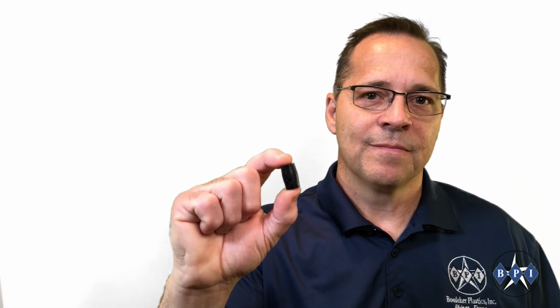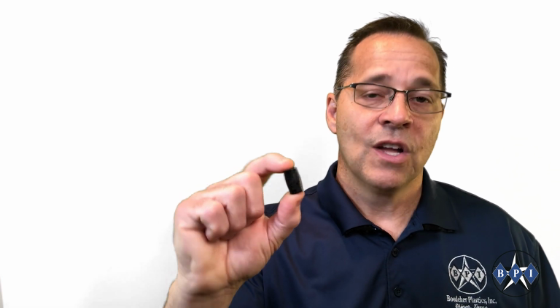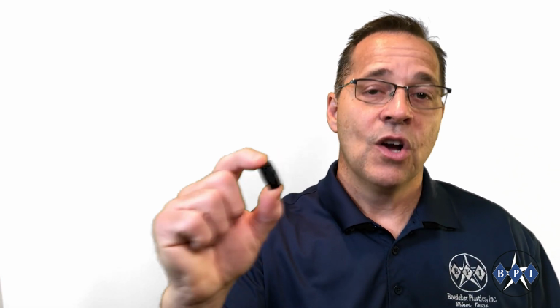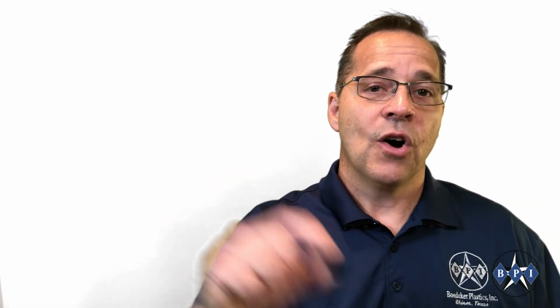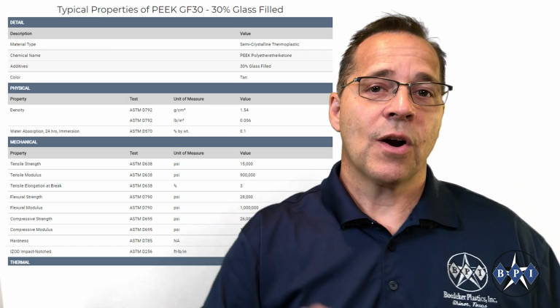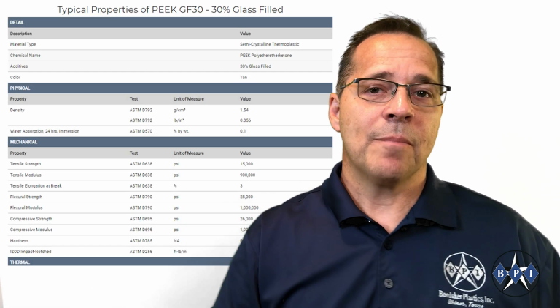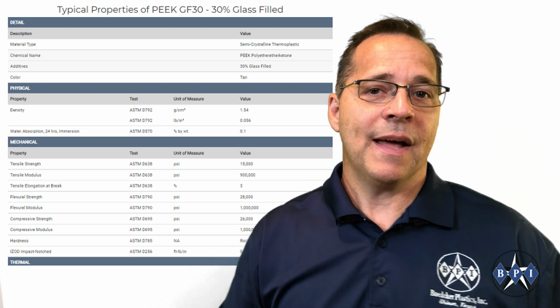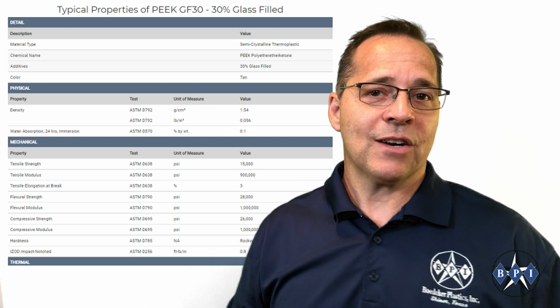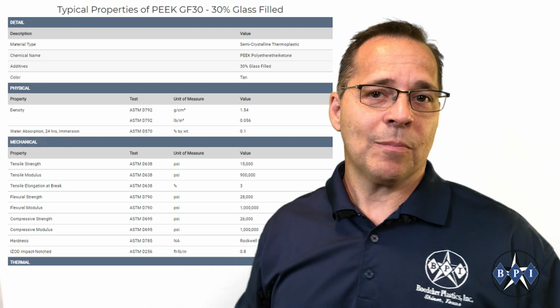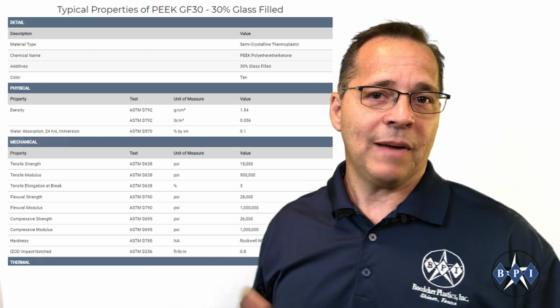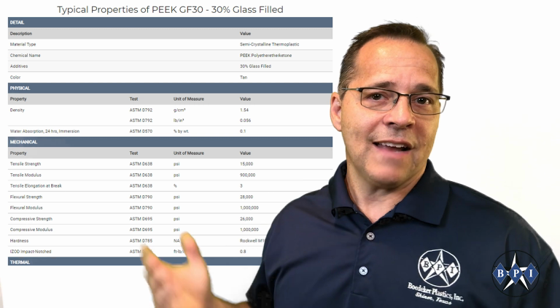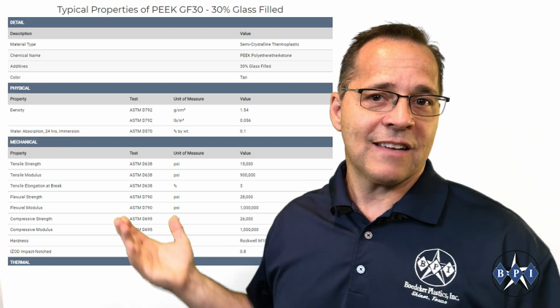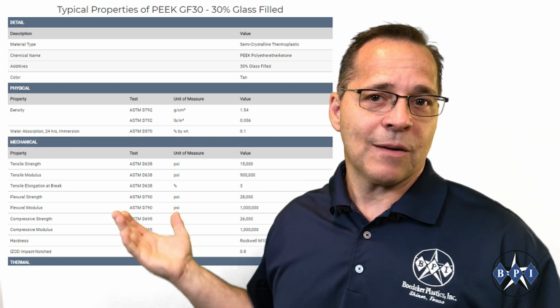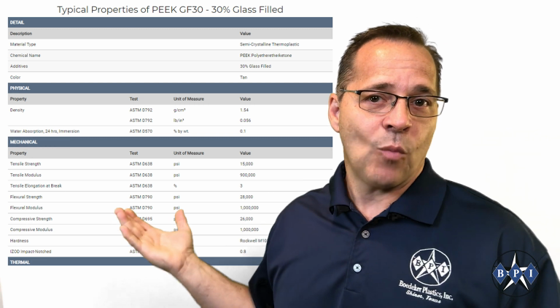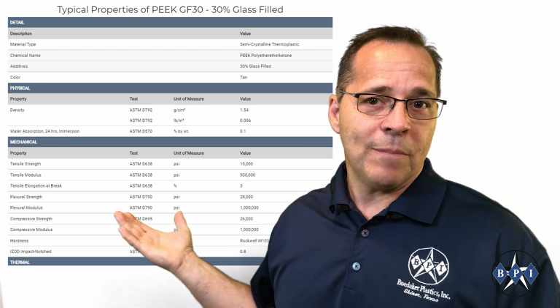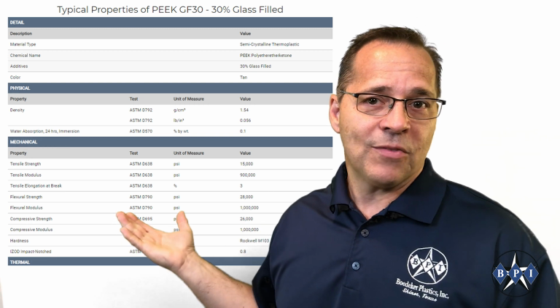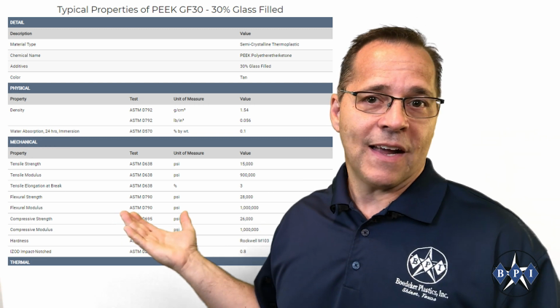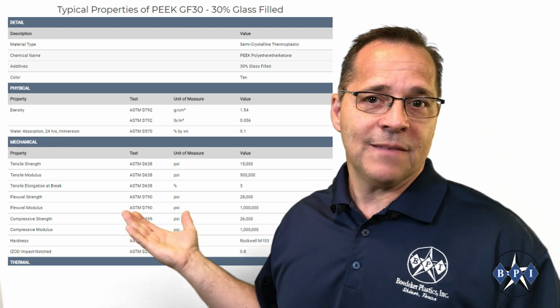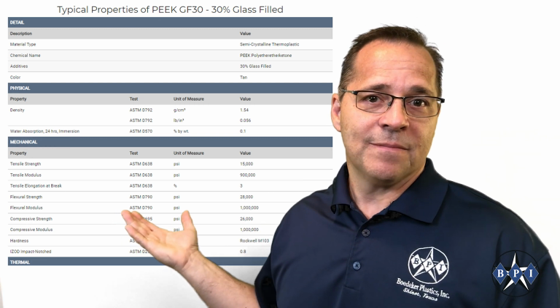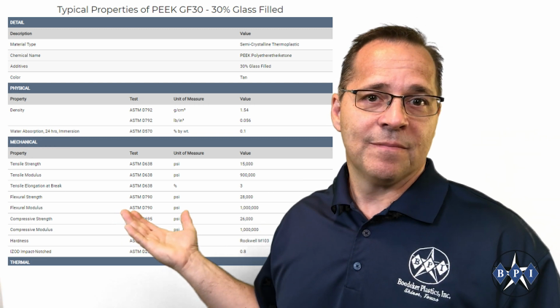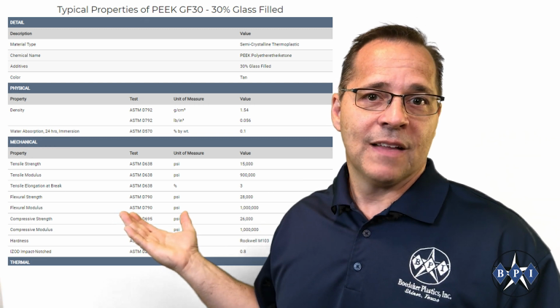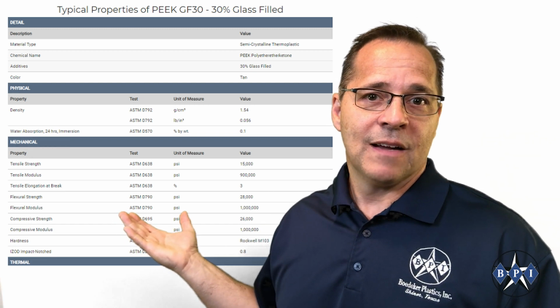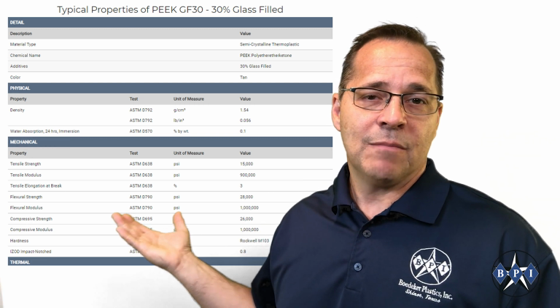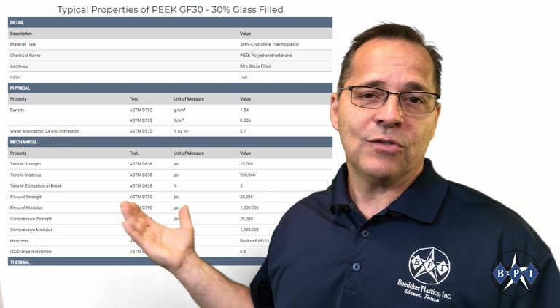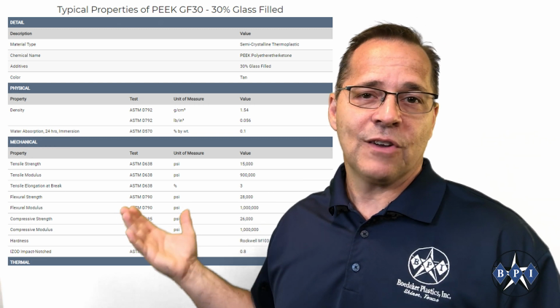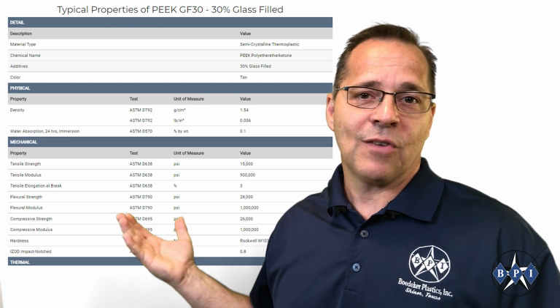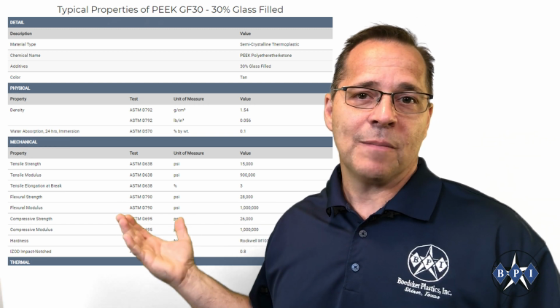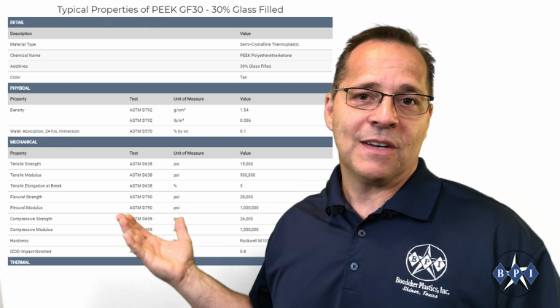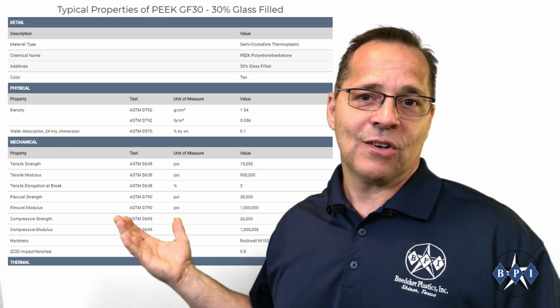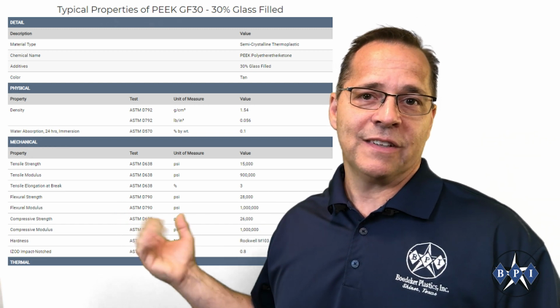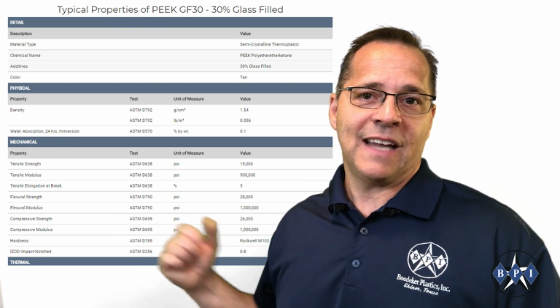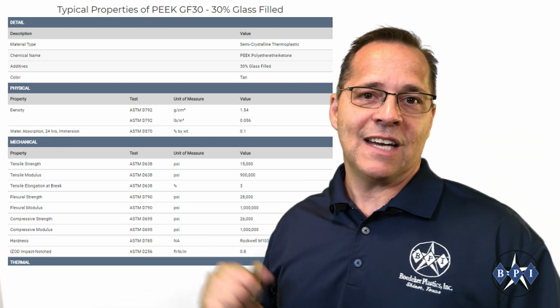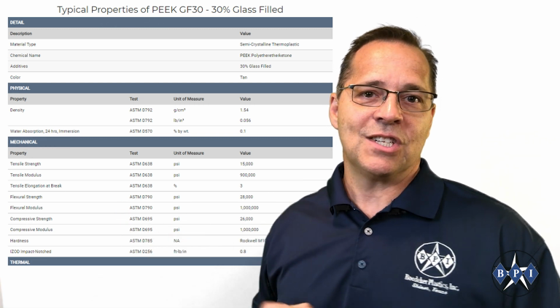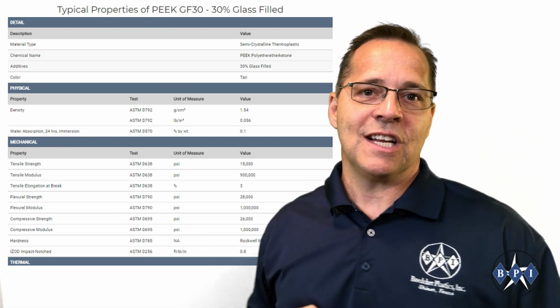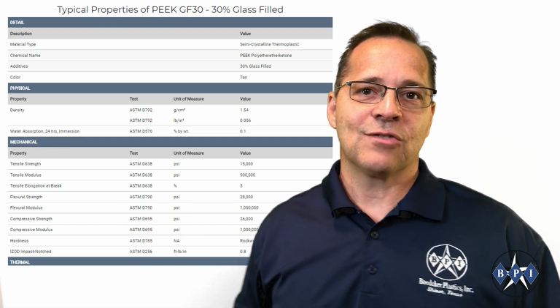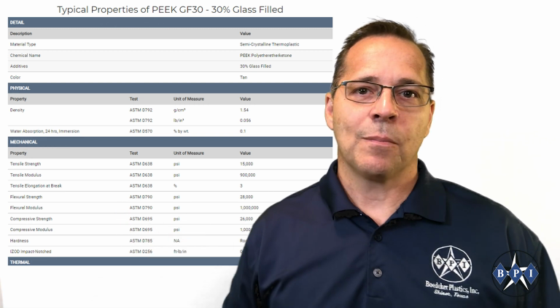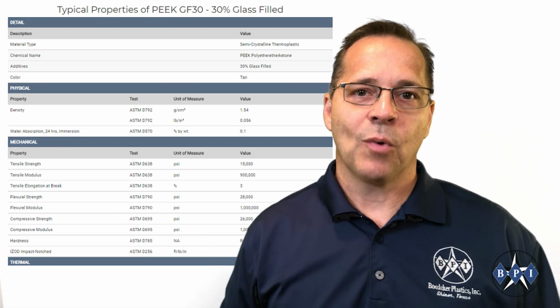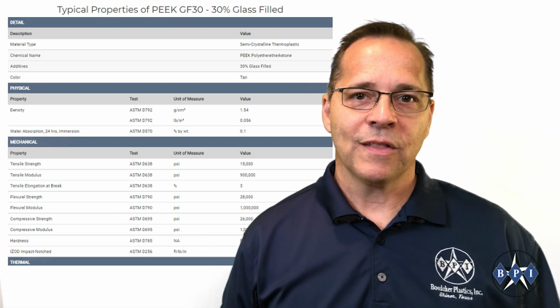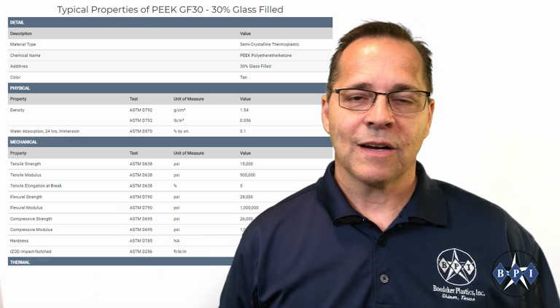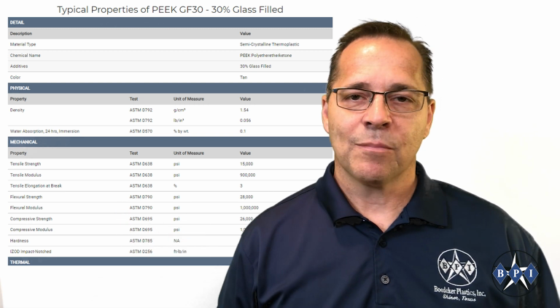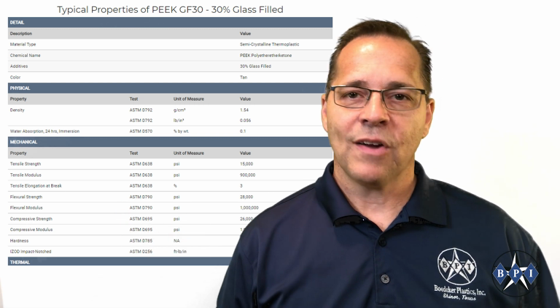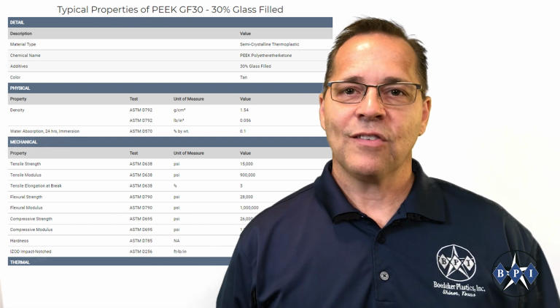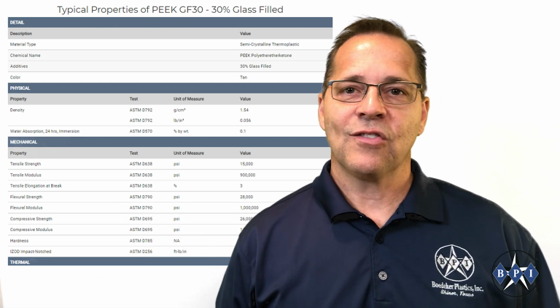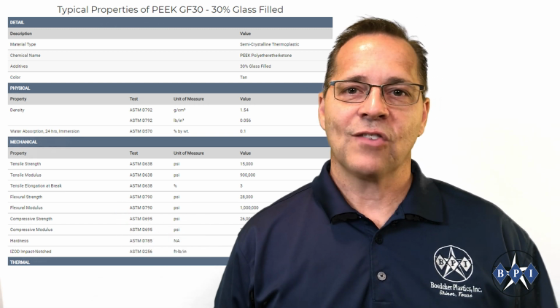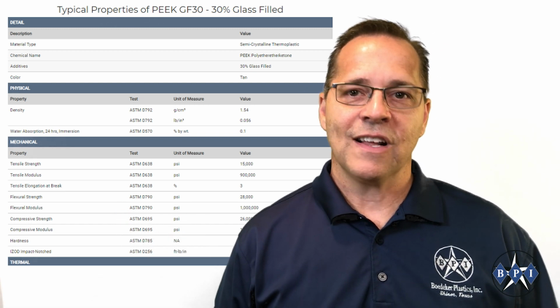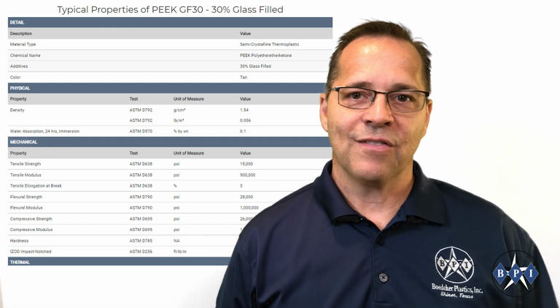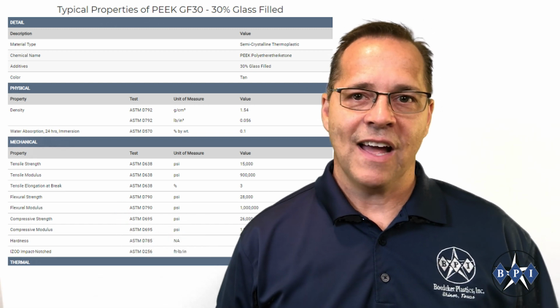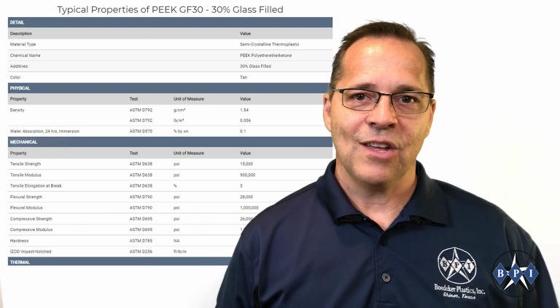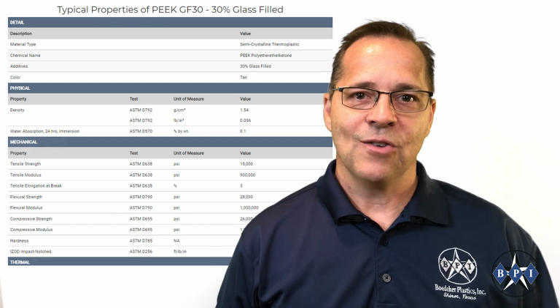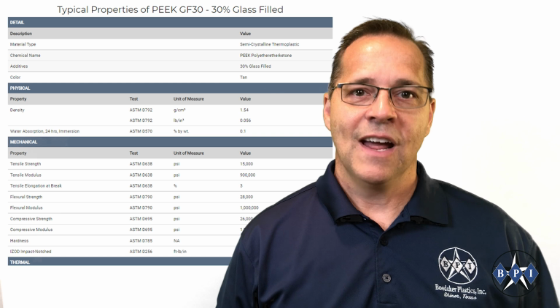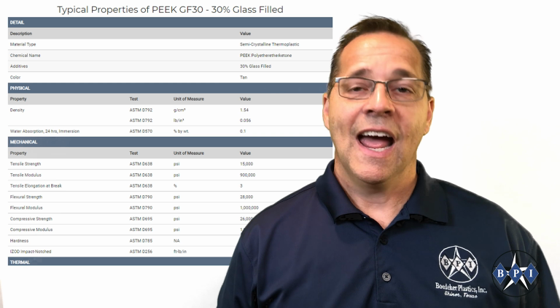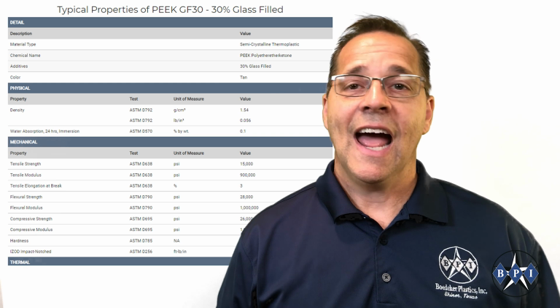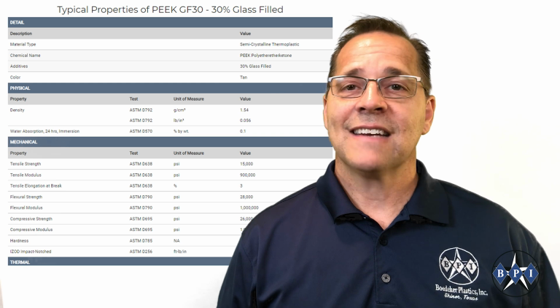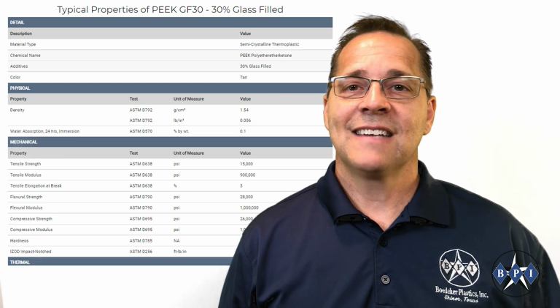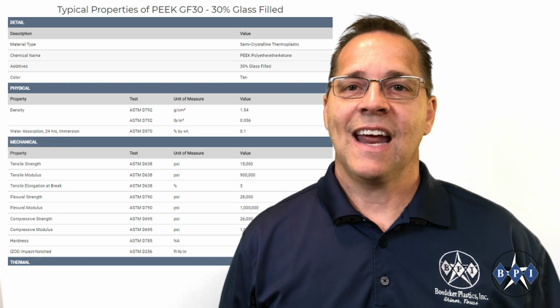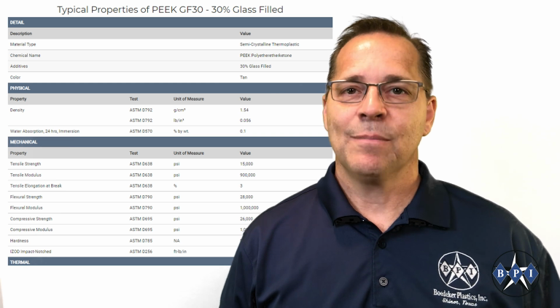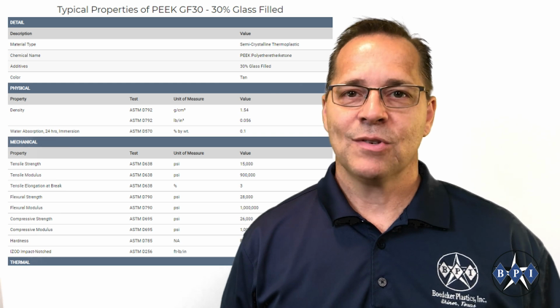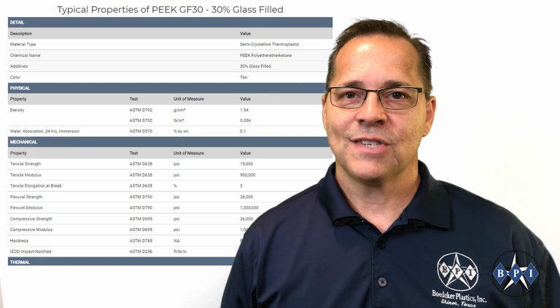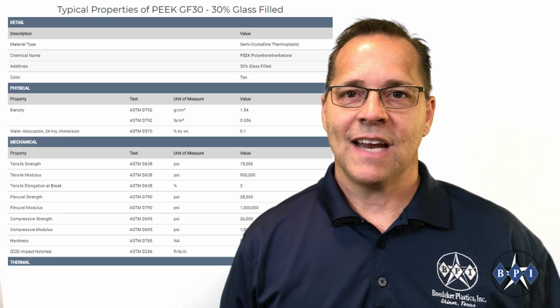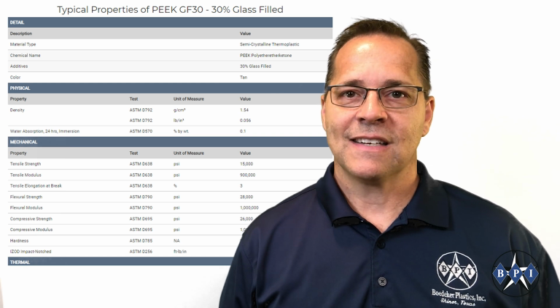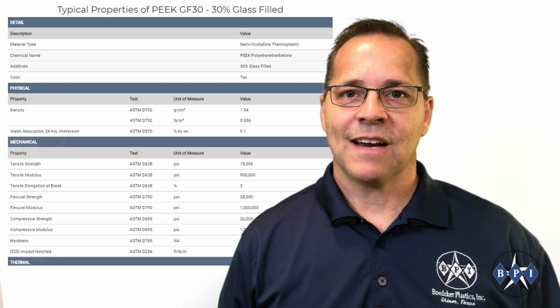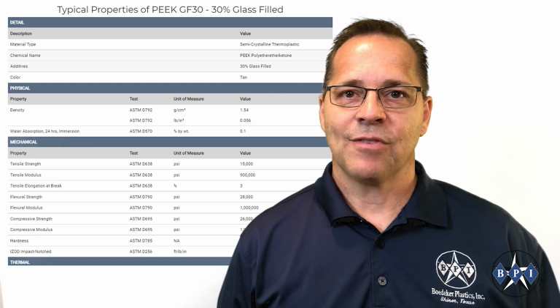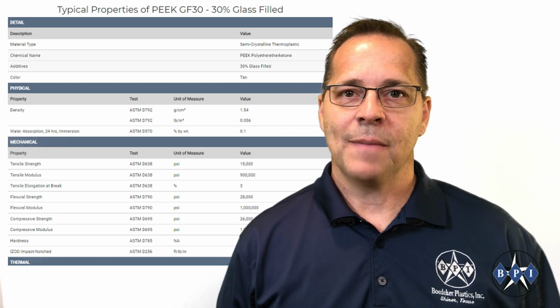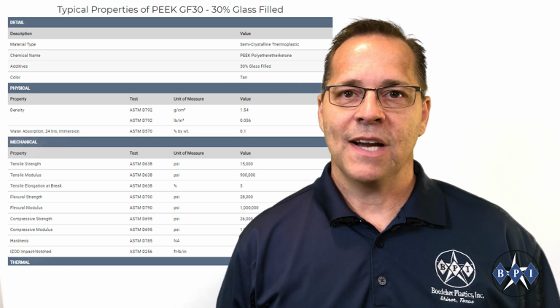On our Baedeker Plastics website, most of our material data sheets report the compressive strength value at 10% deformation.